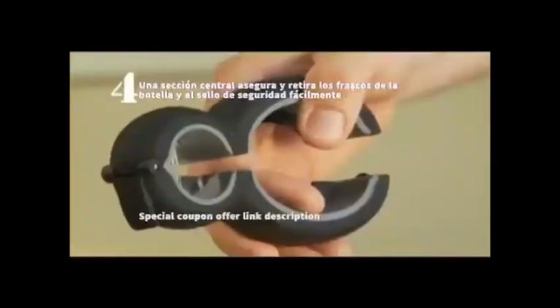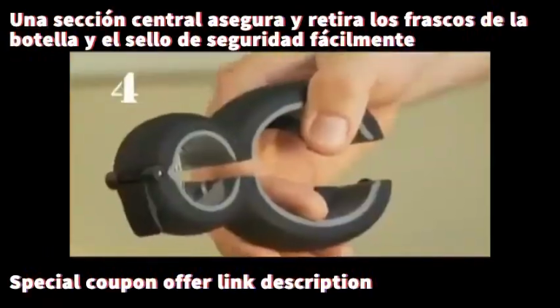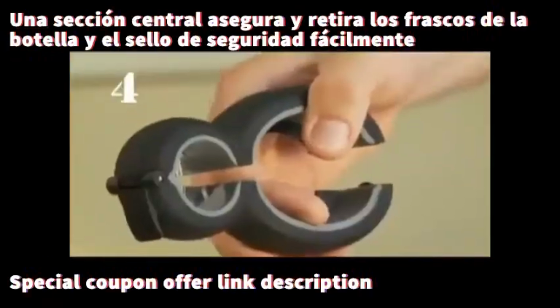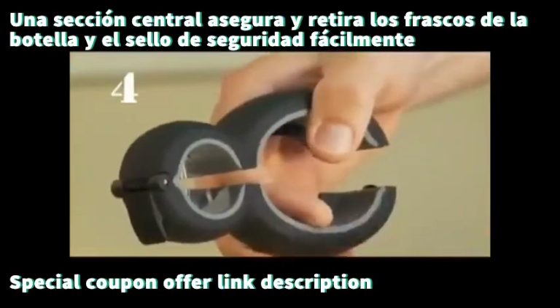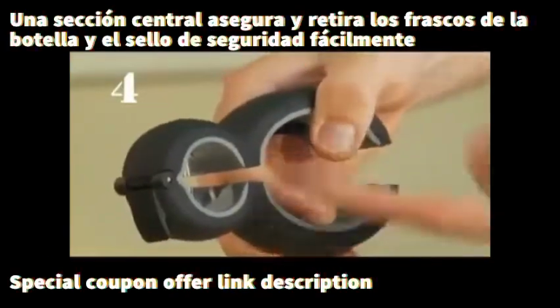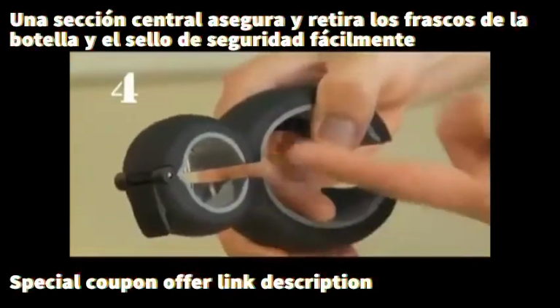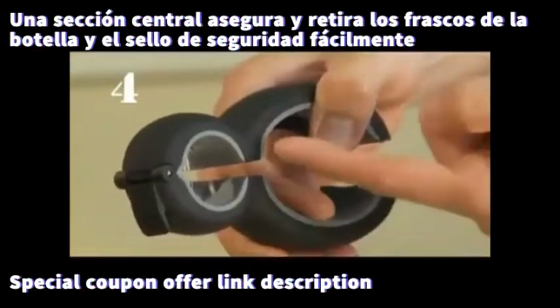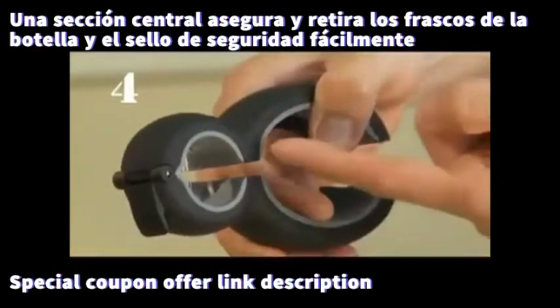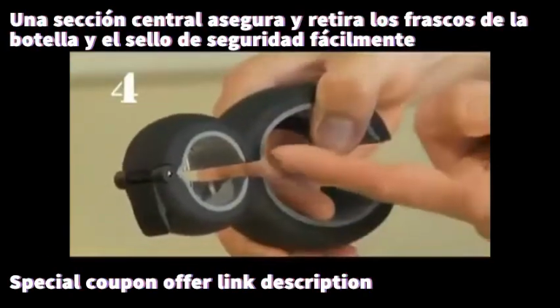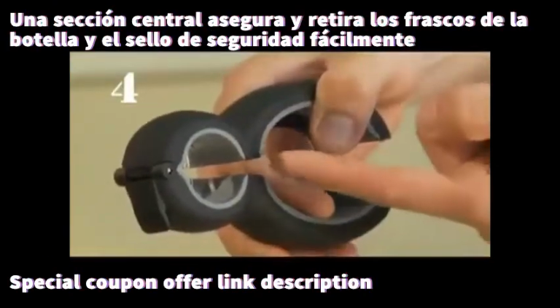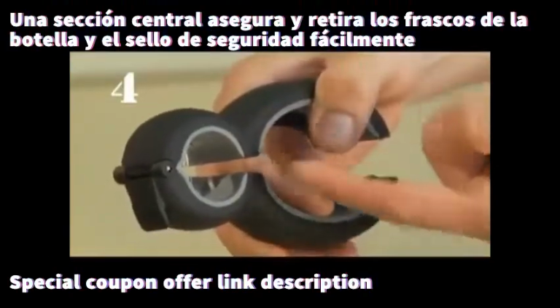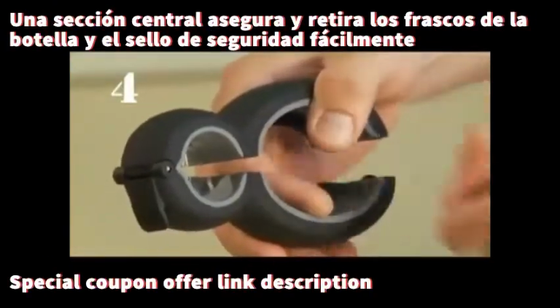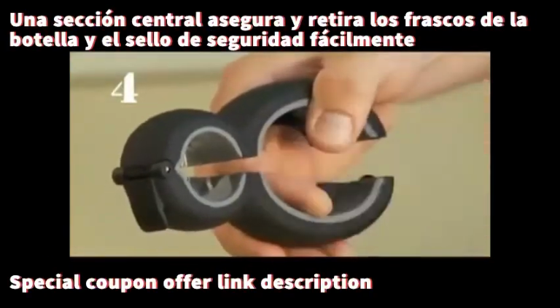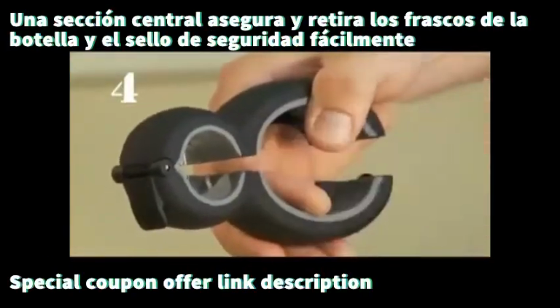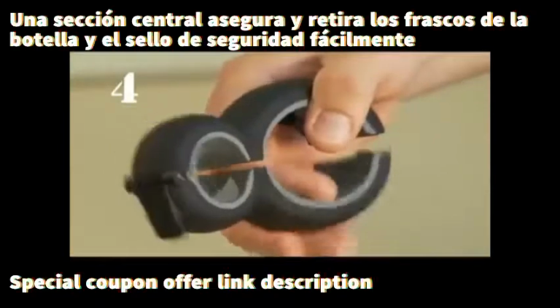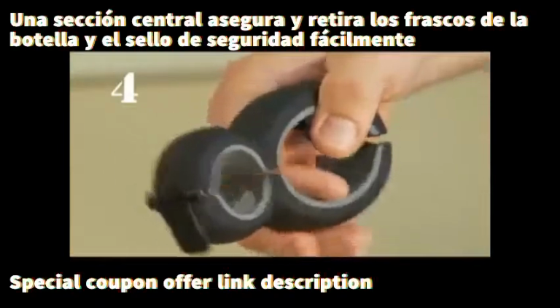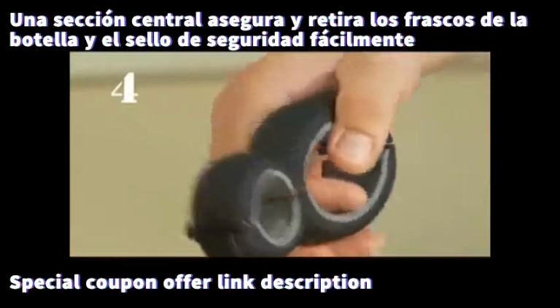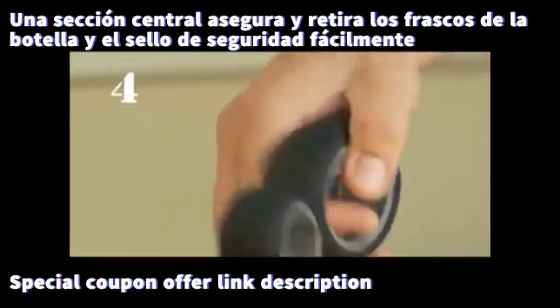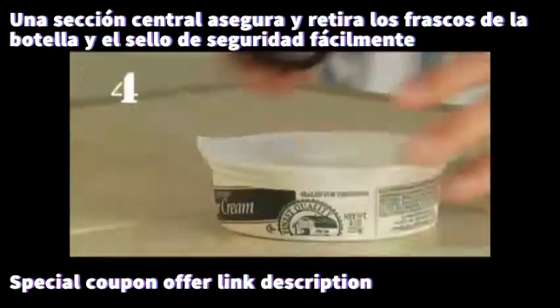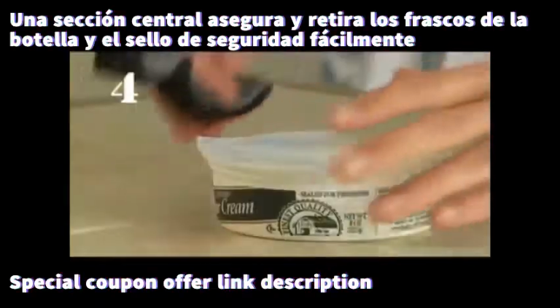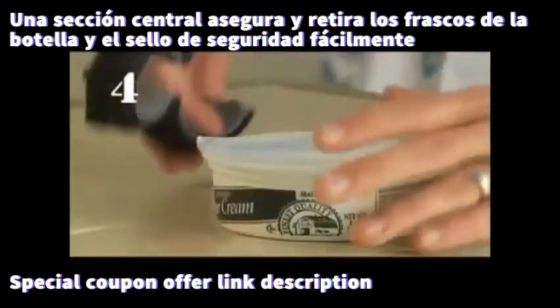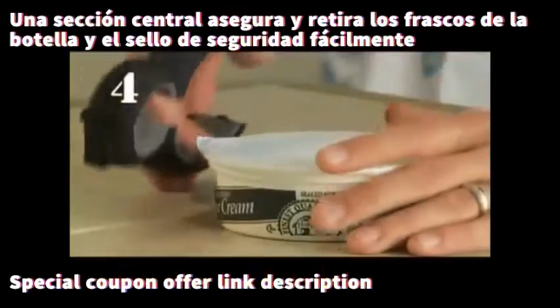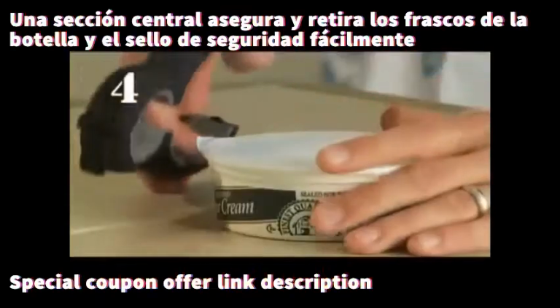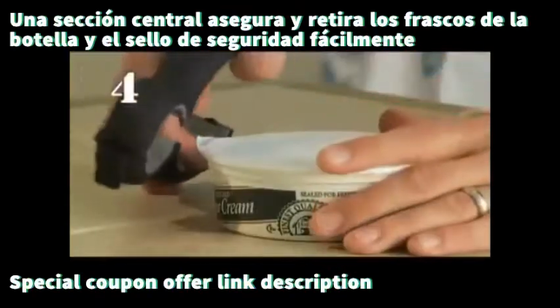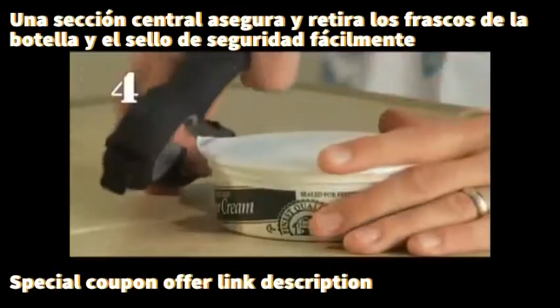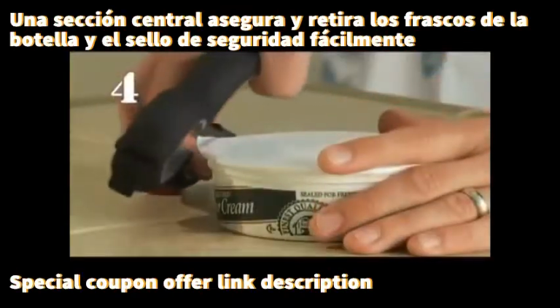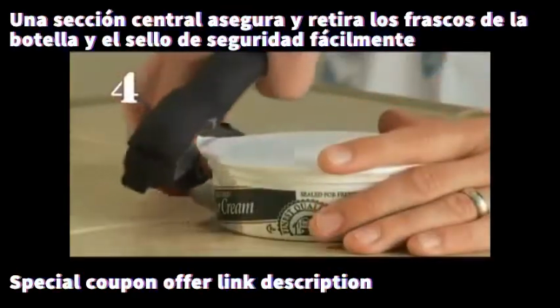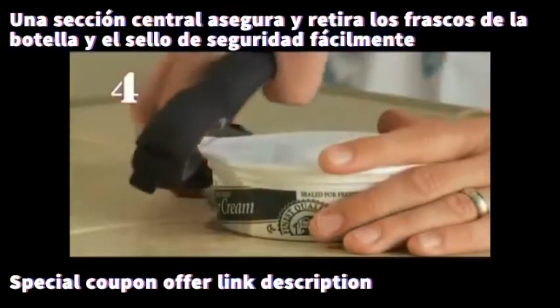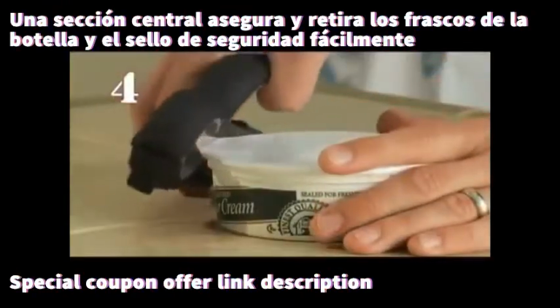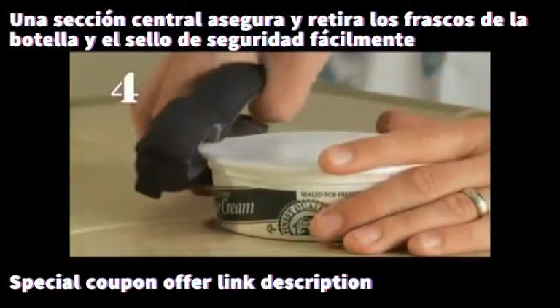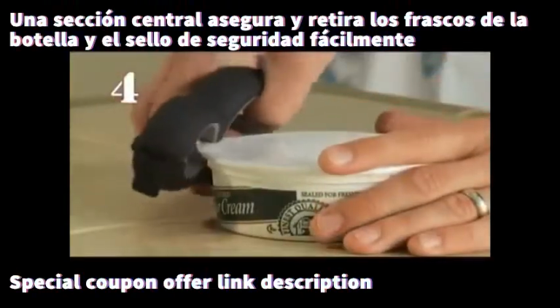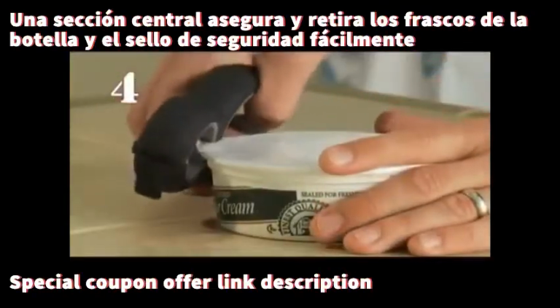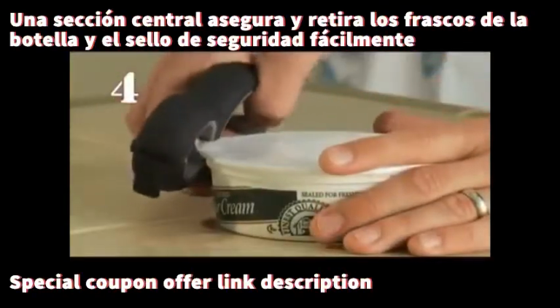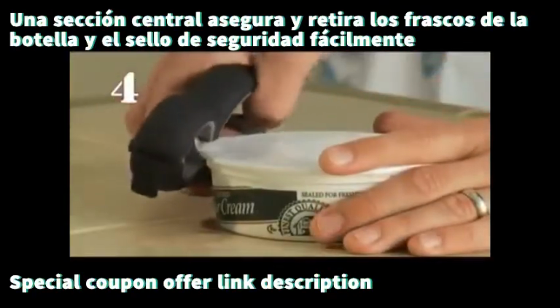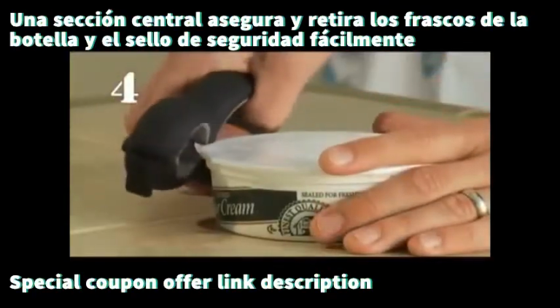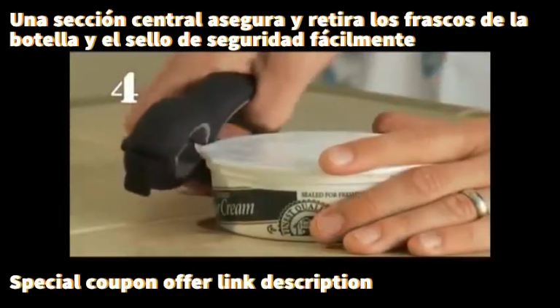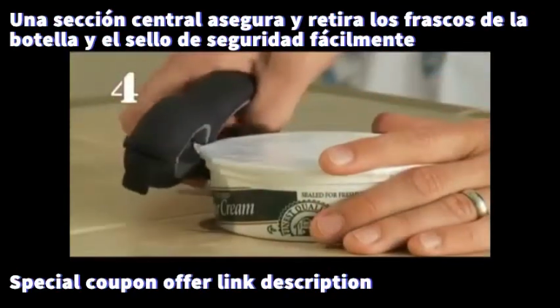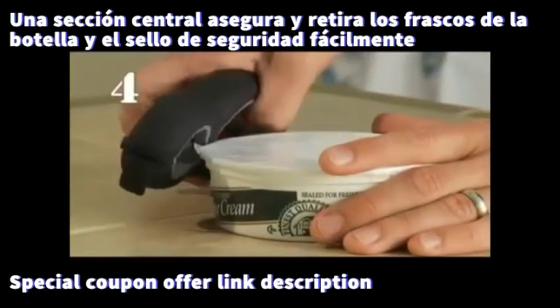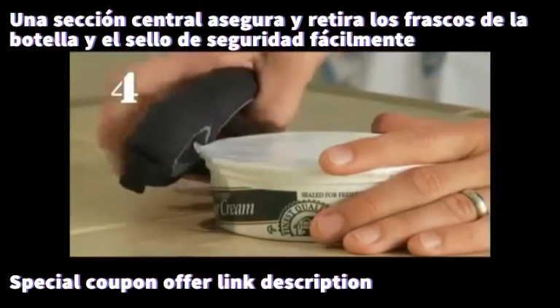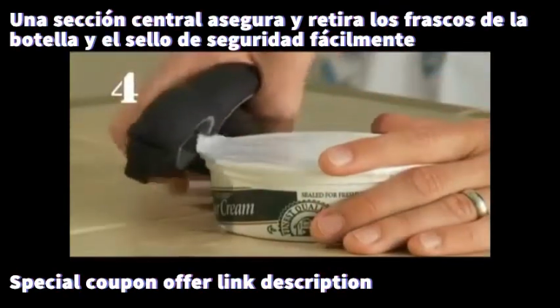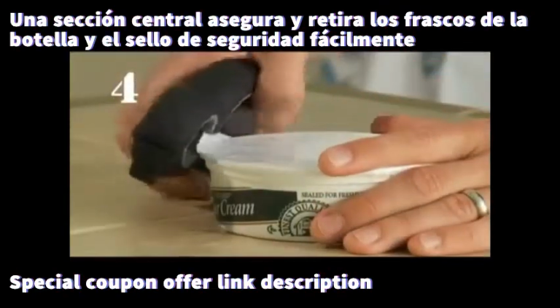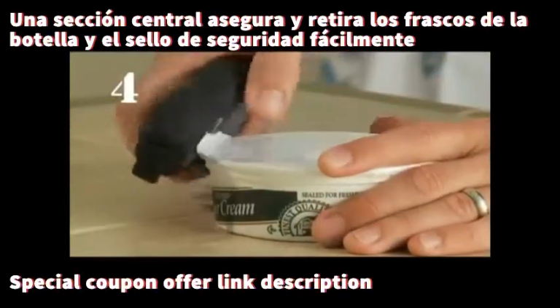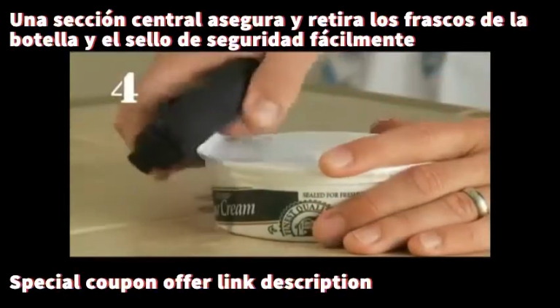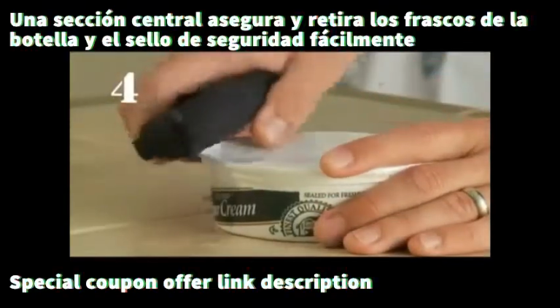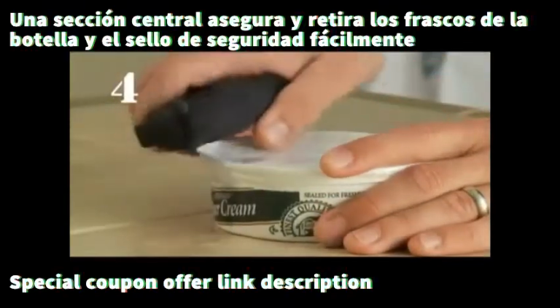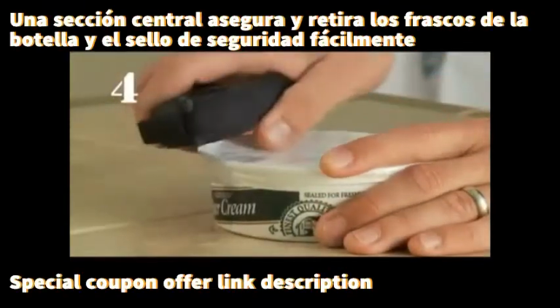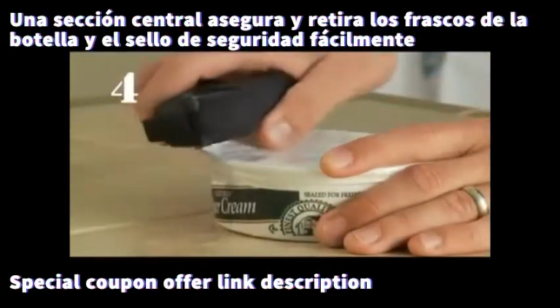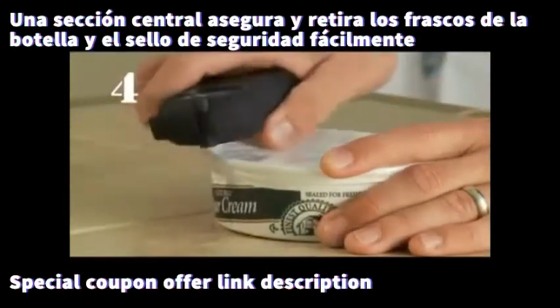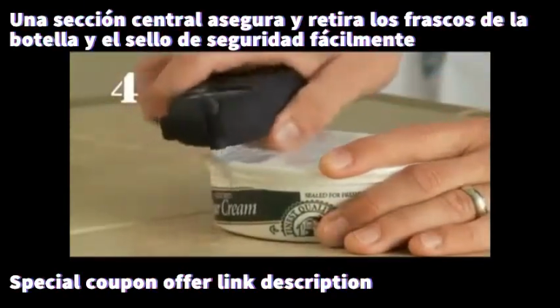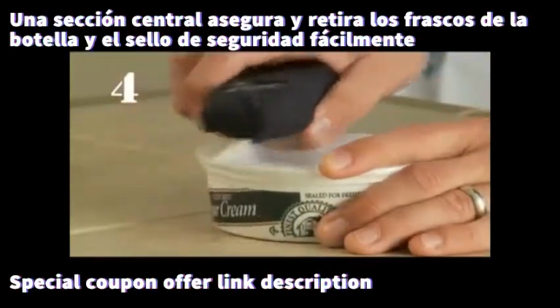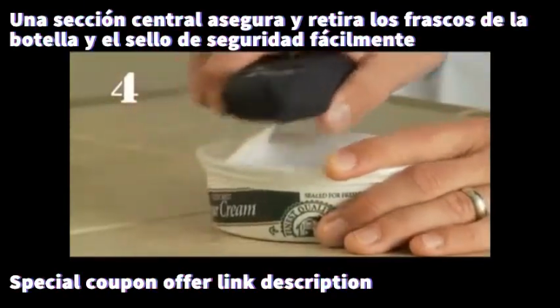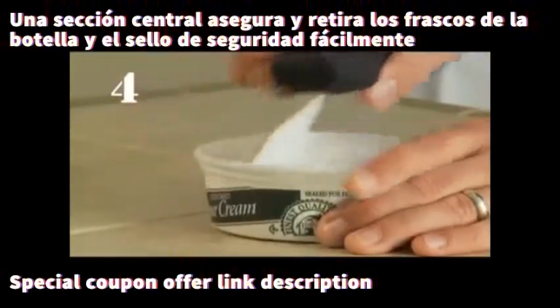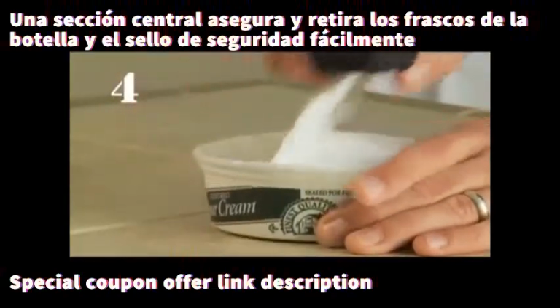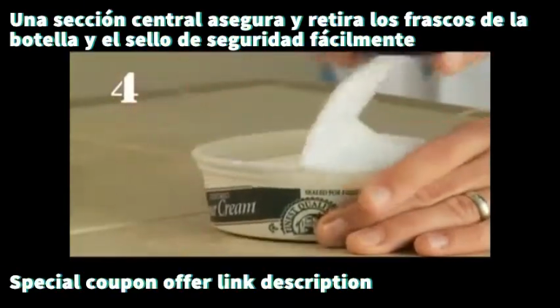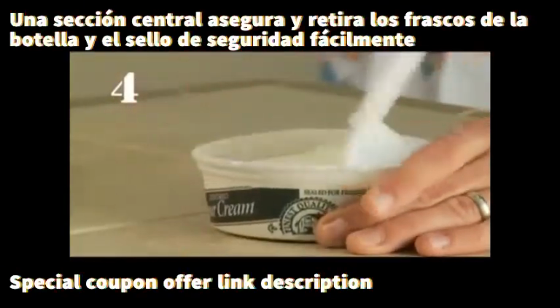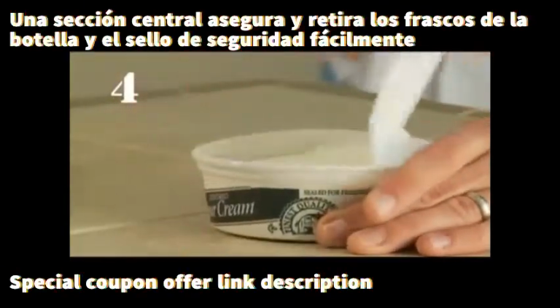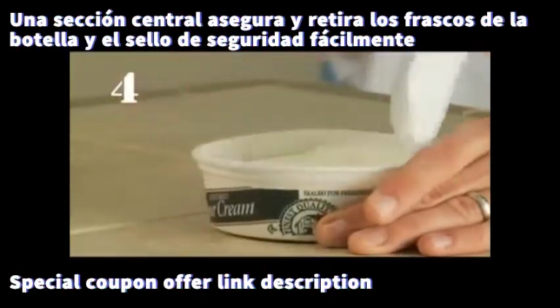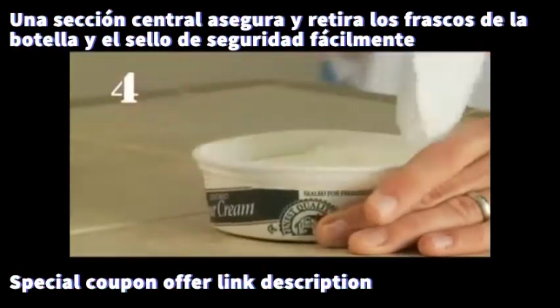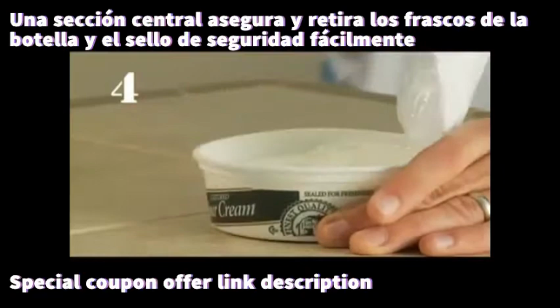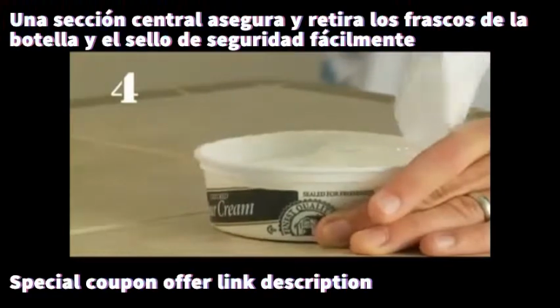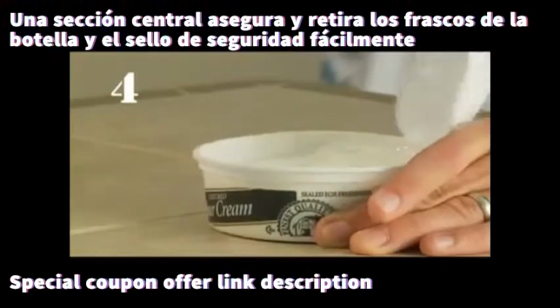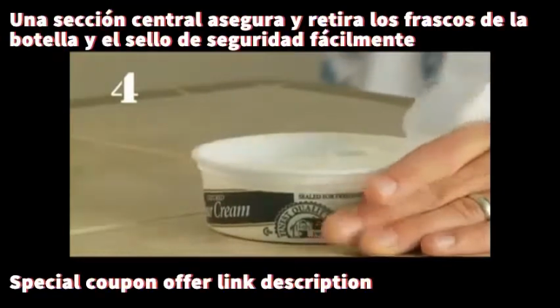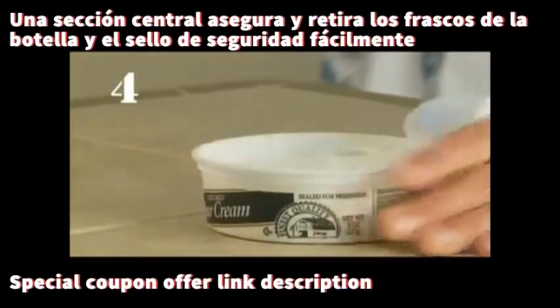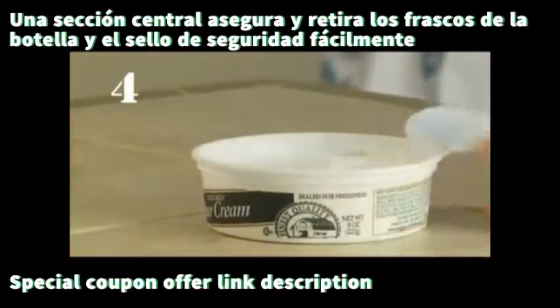Safety seals. Where the six-in-one multi opener comes together is the perfect place to grip a safety seal for easy removal.